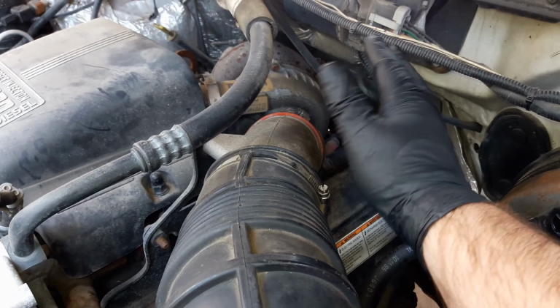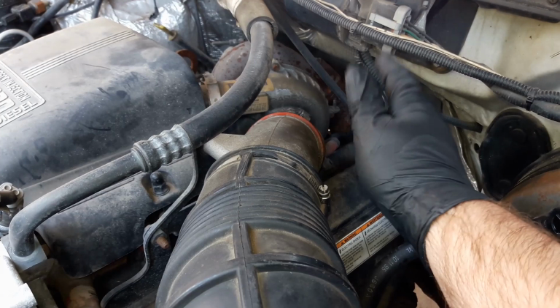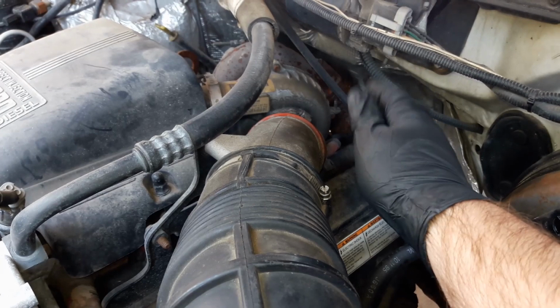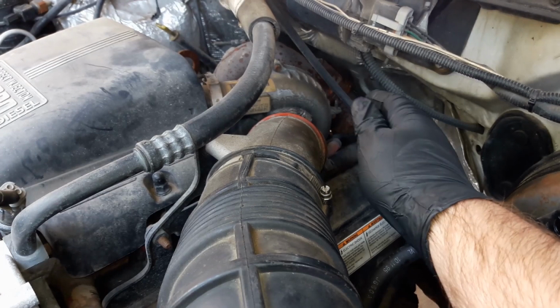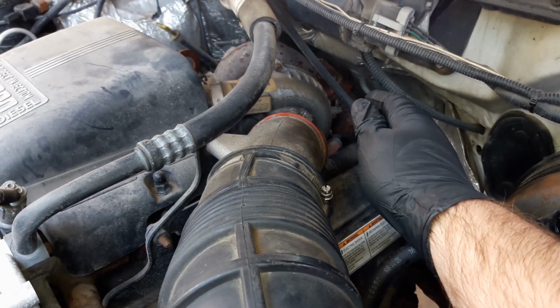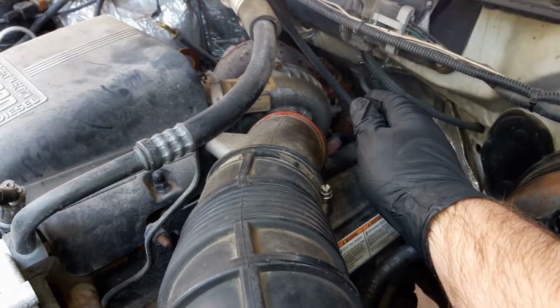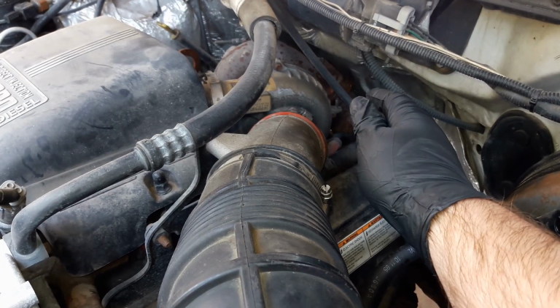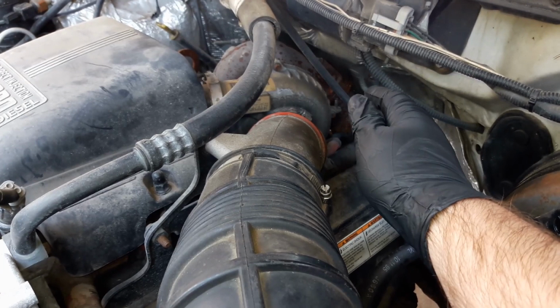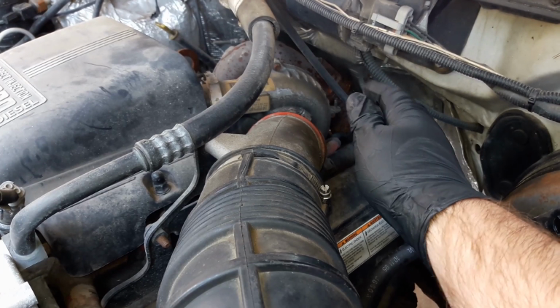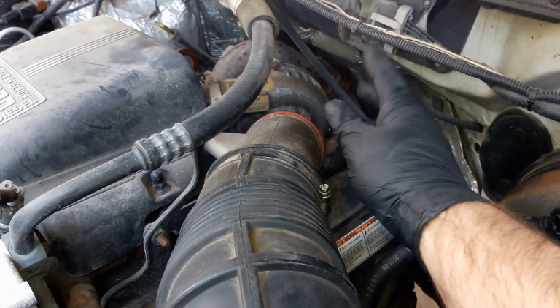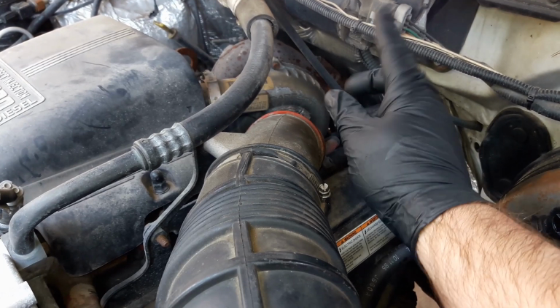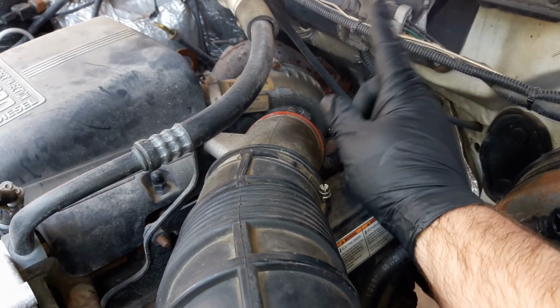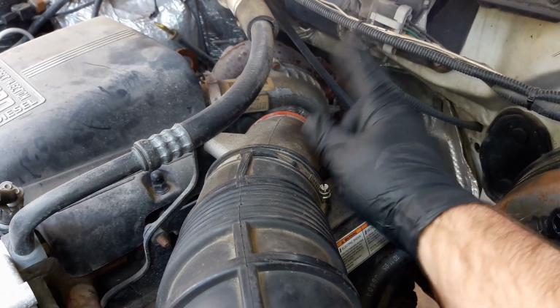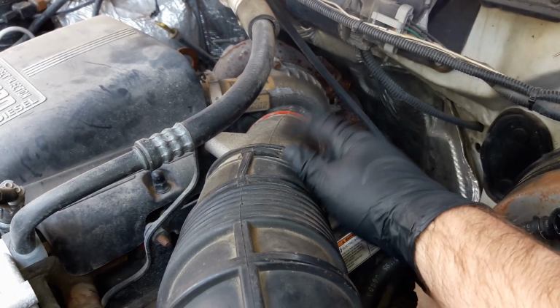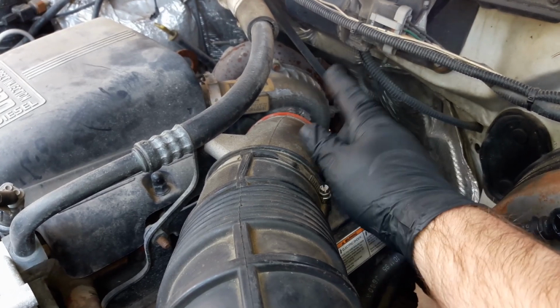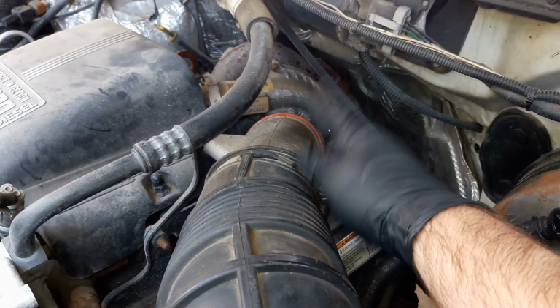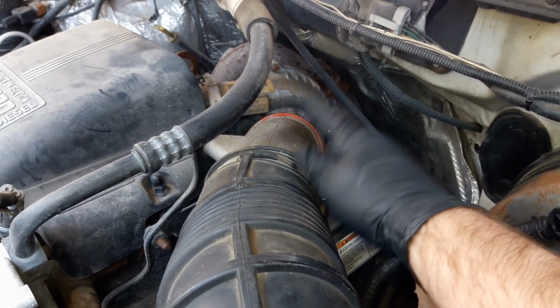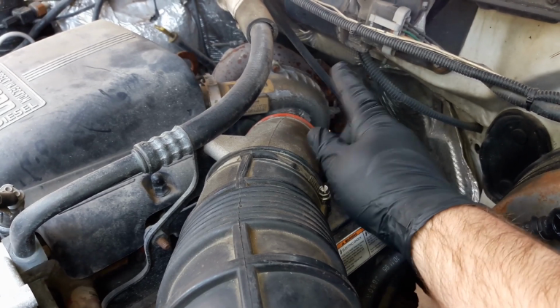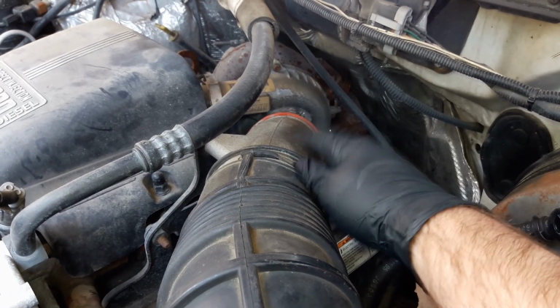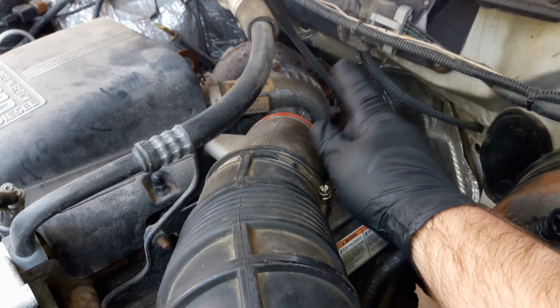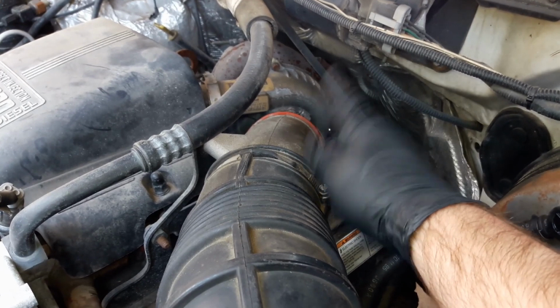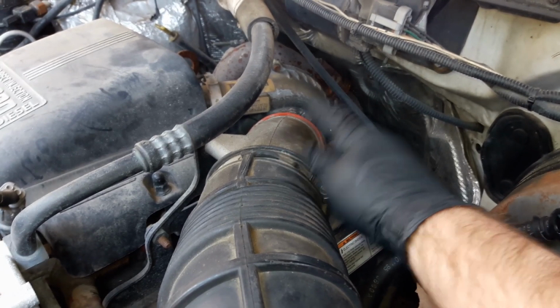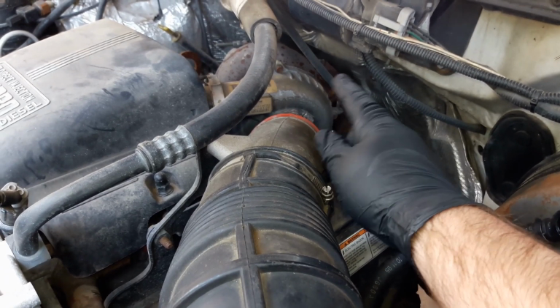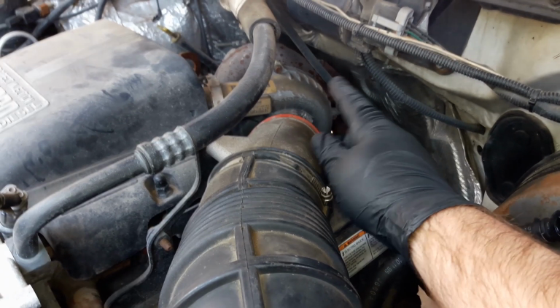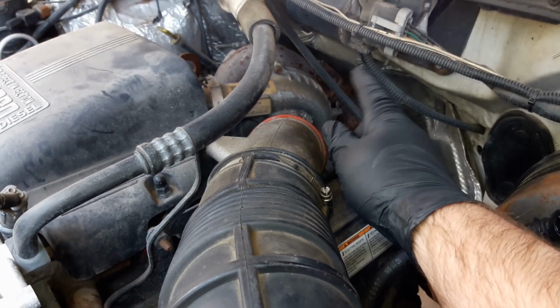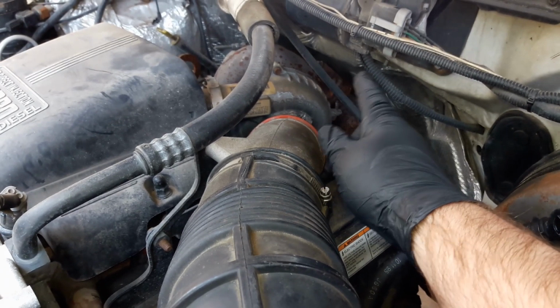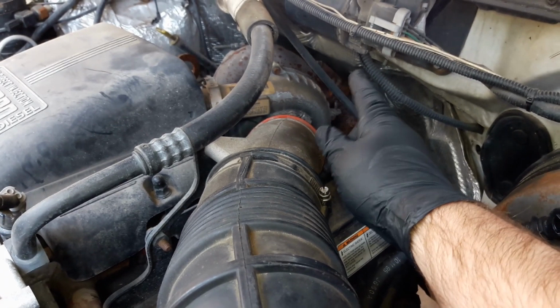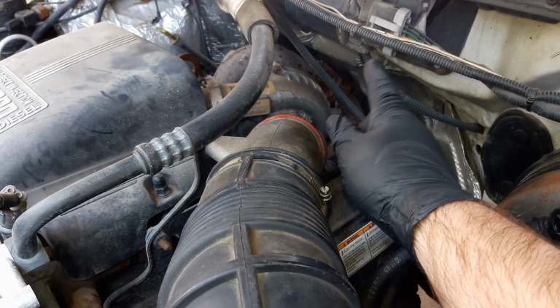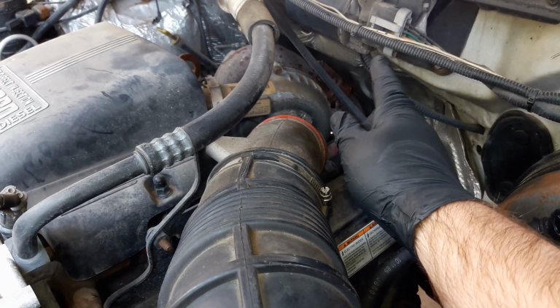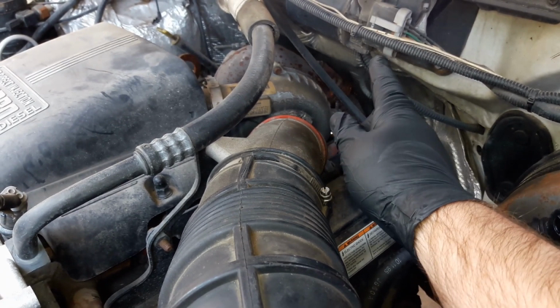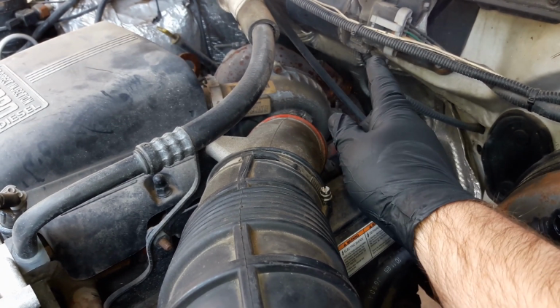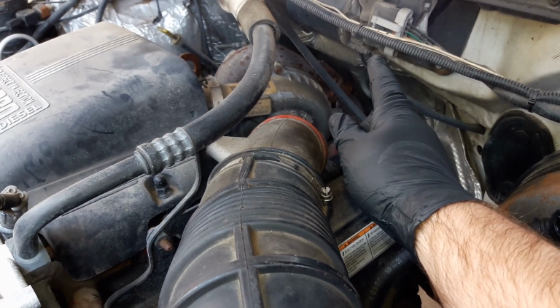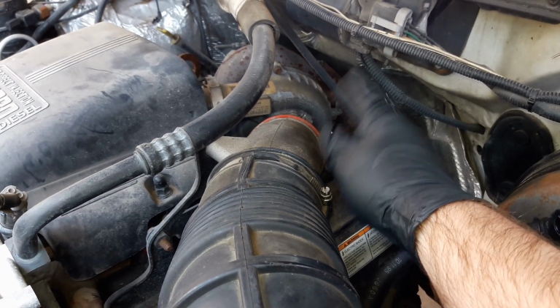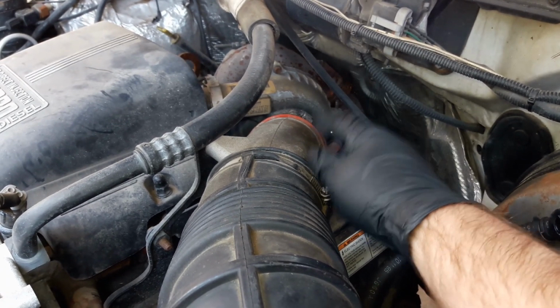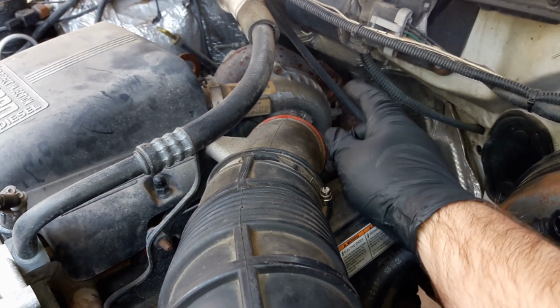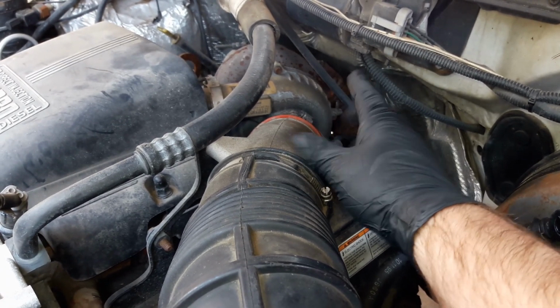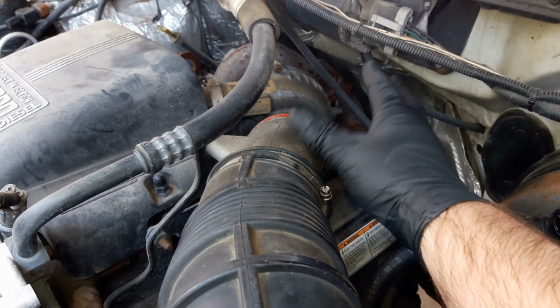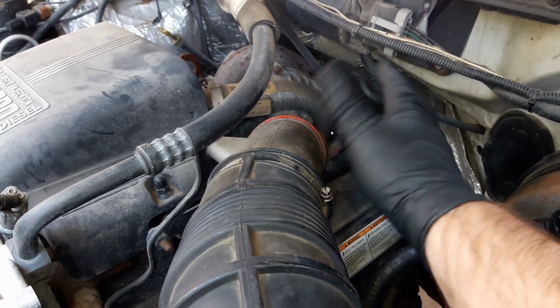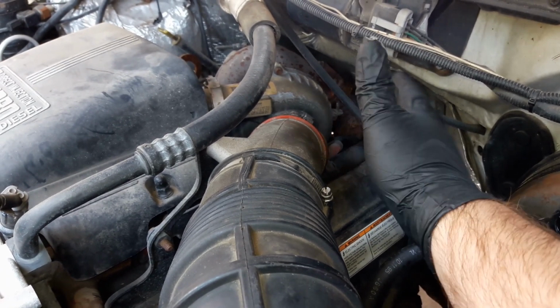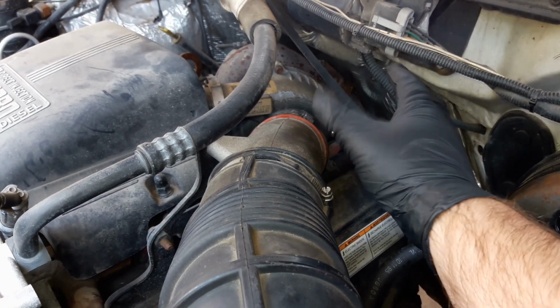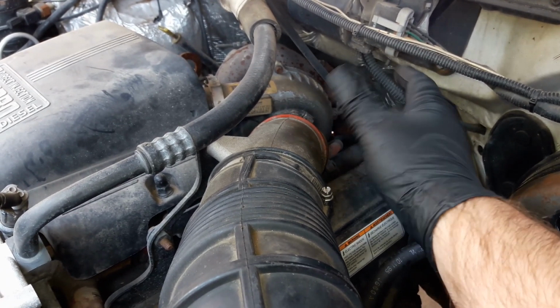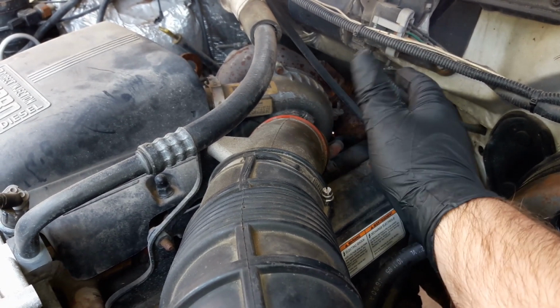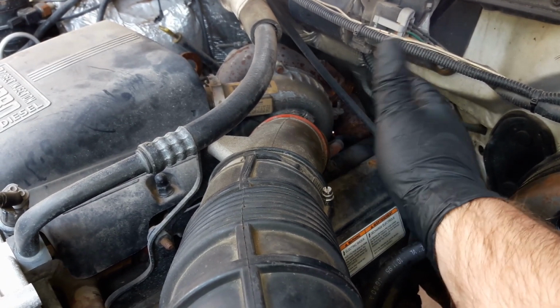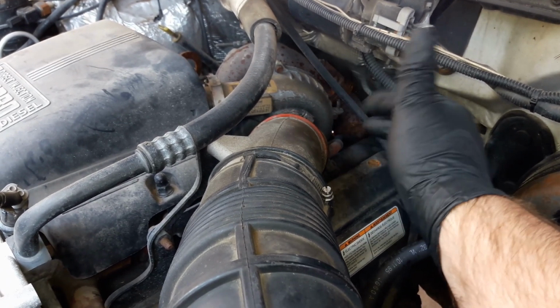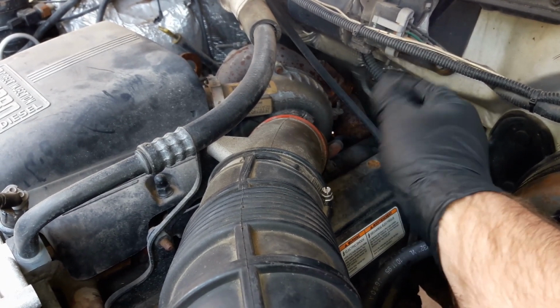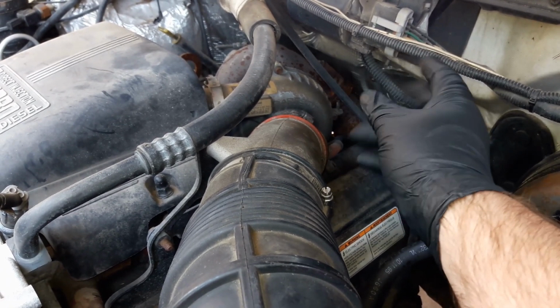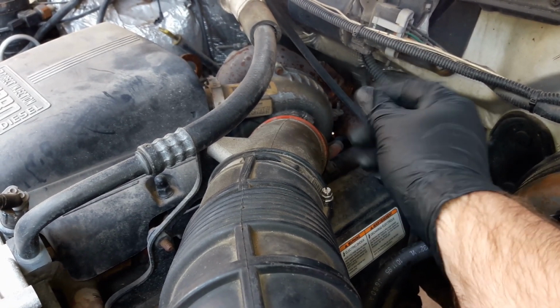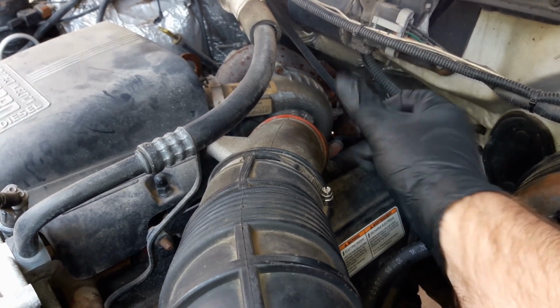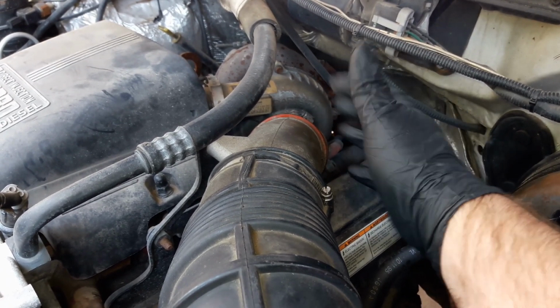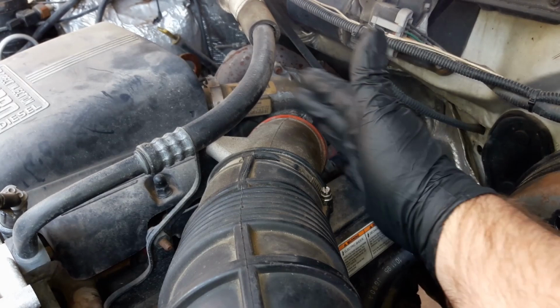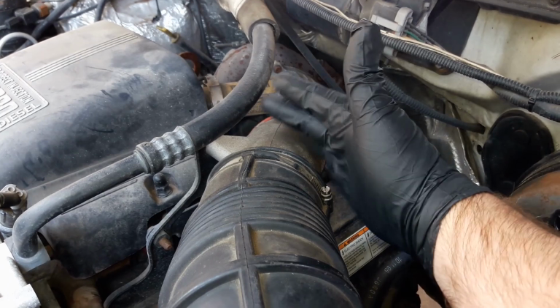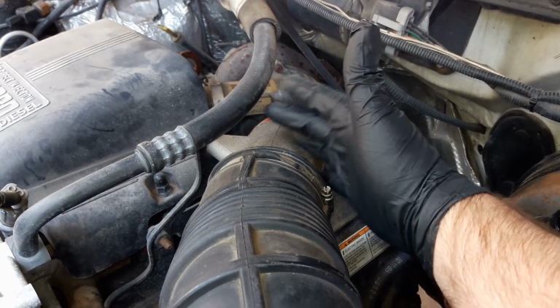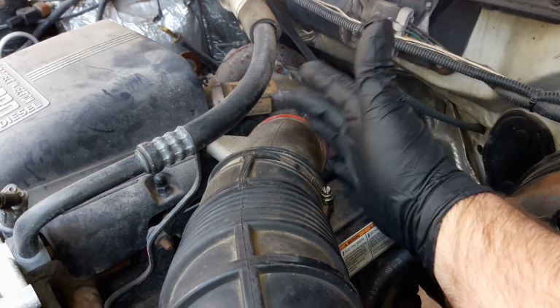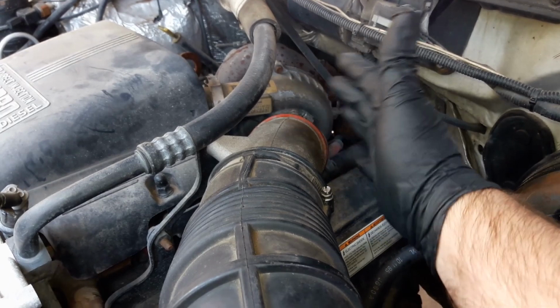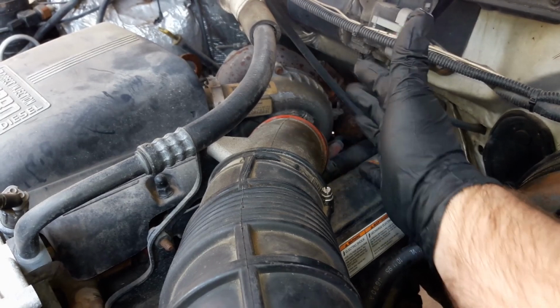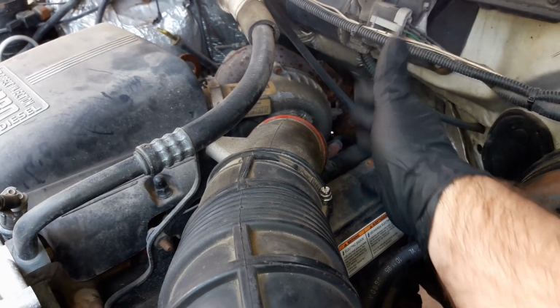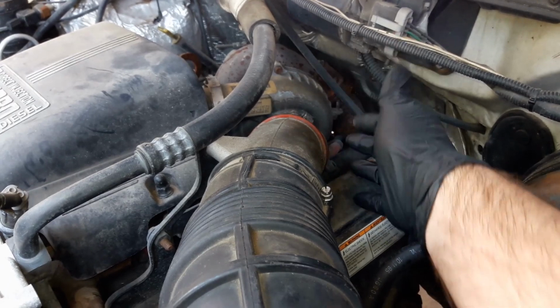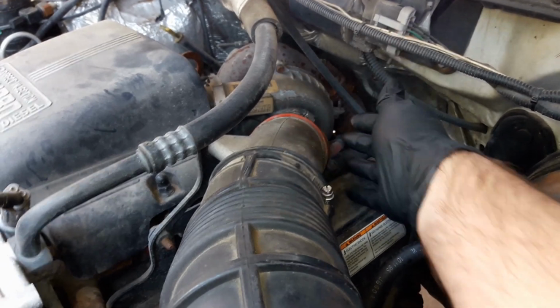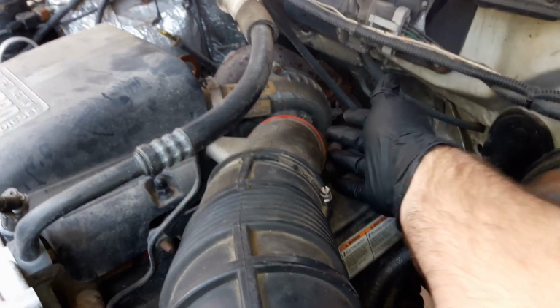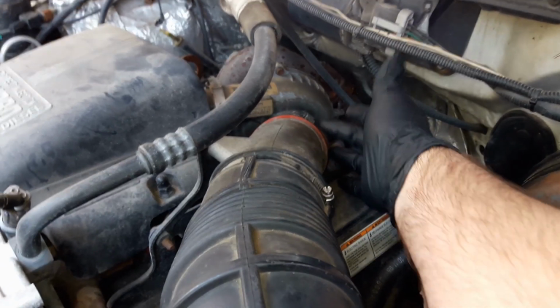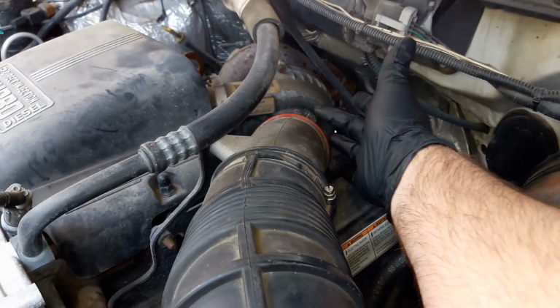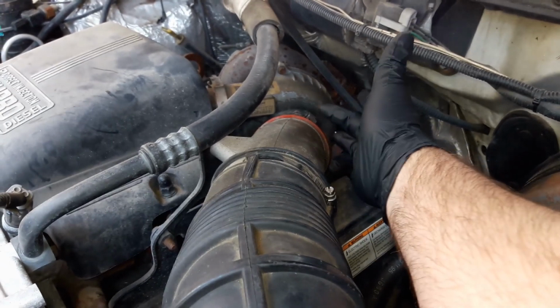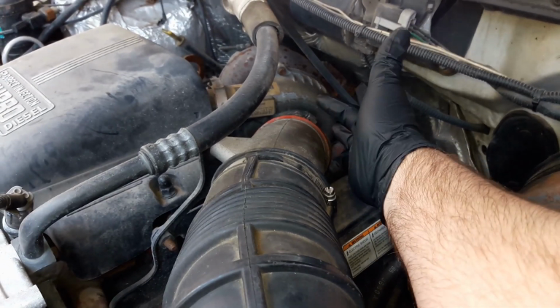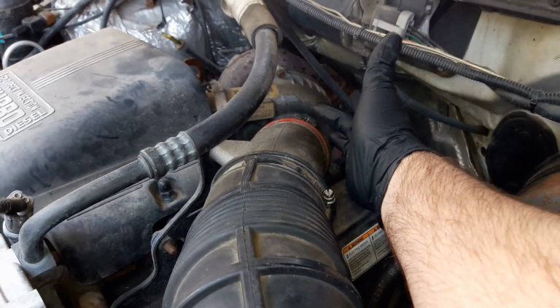Hello and welcome to Turbo World. Today we're checking out the turbo on the Centurion. I have a feeling it's a little worn out, so we're going to take these things off and check it out.